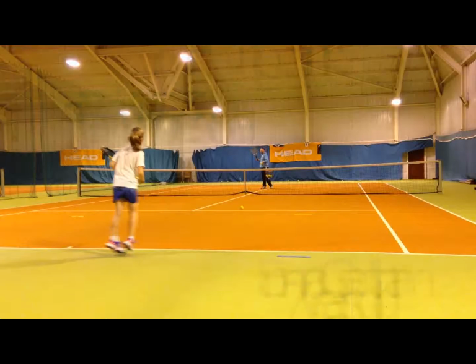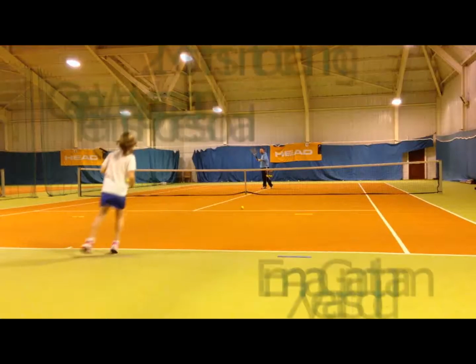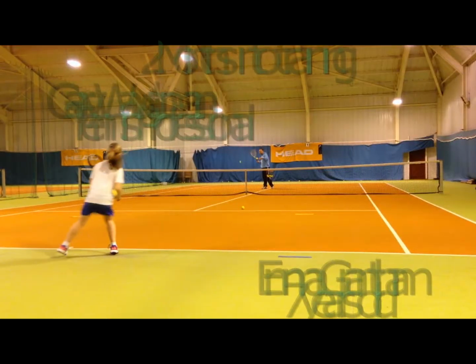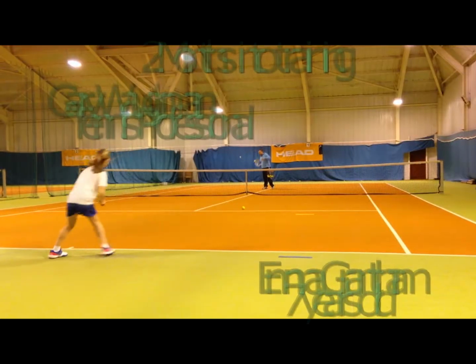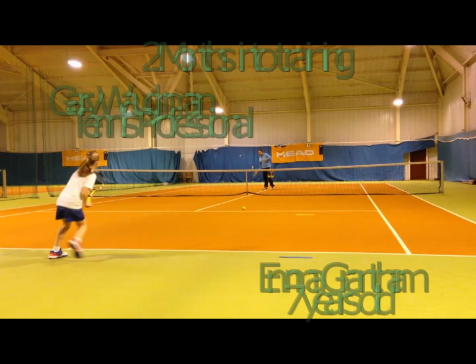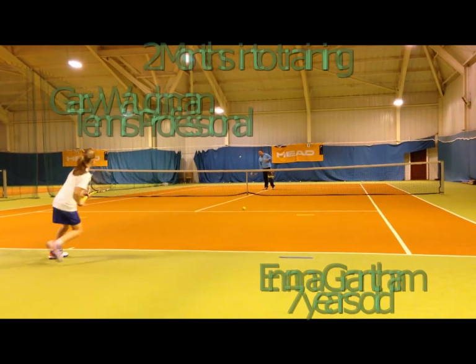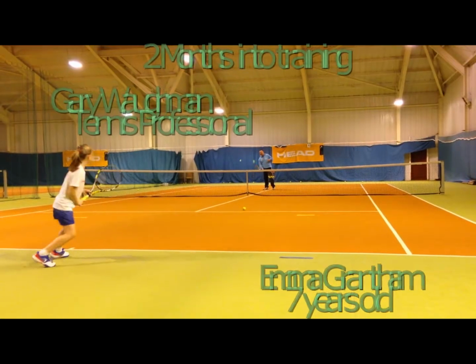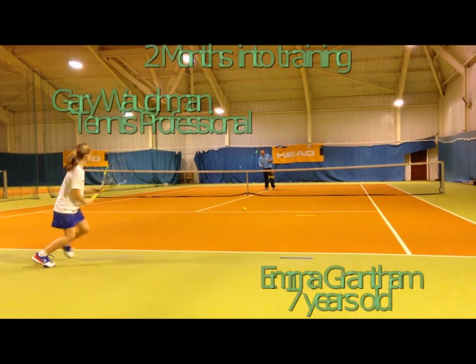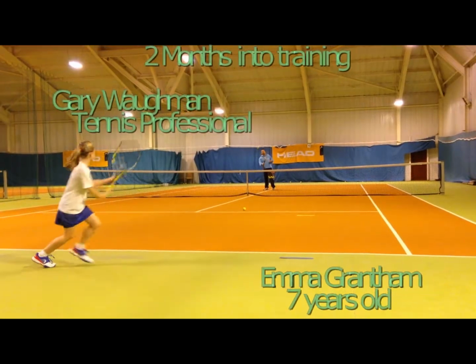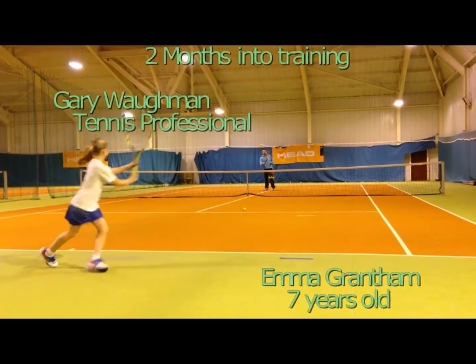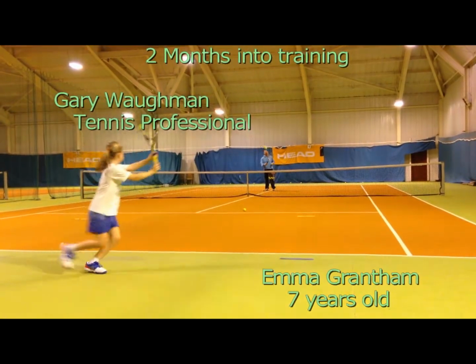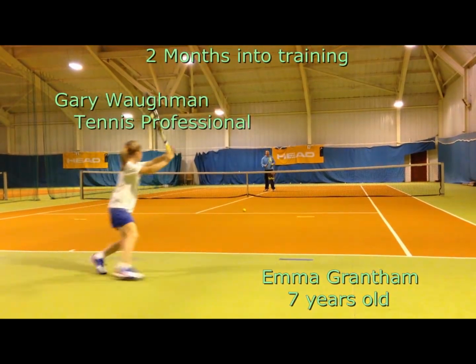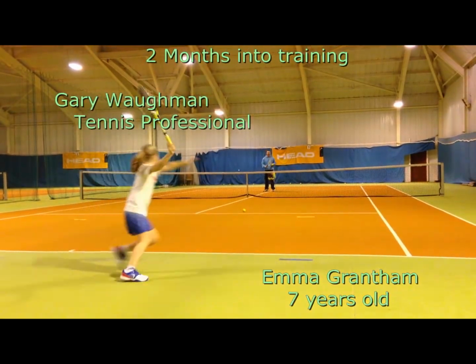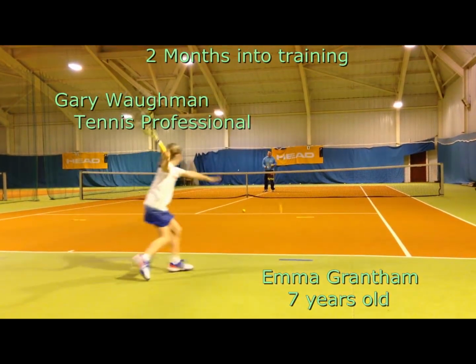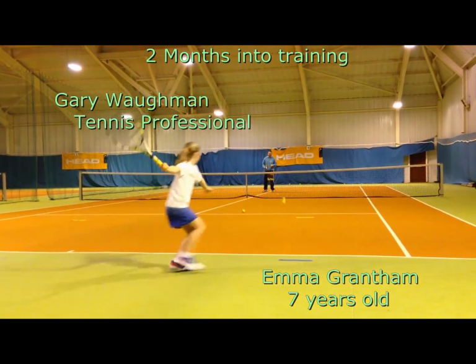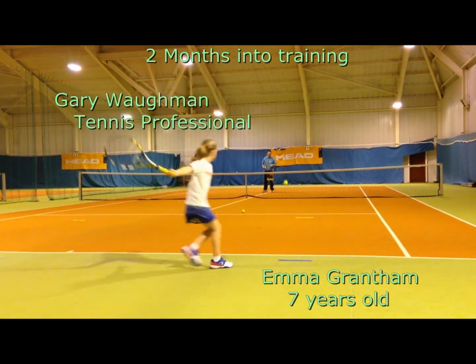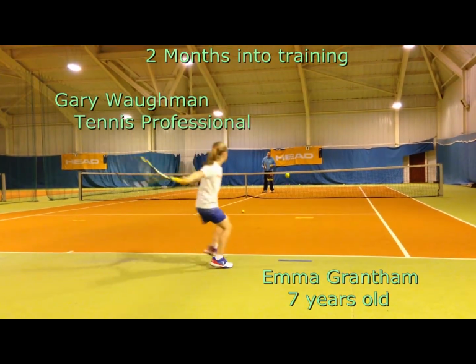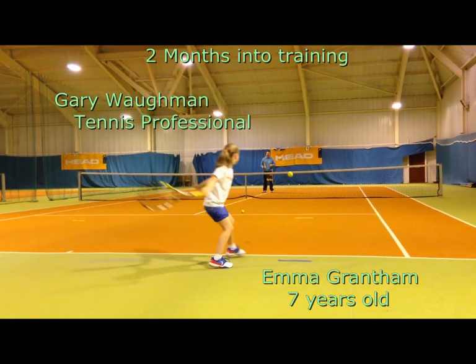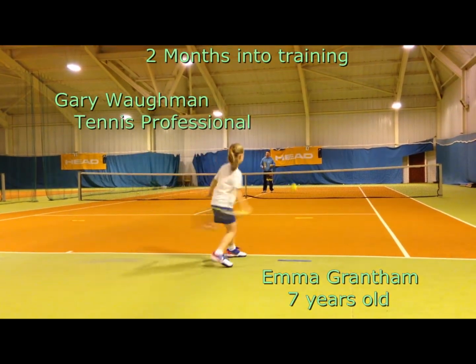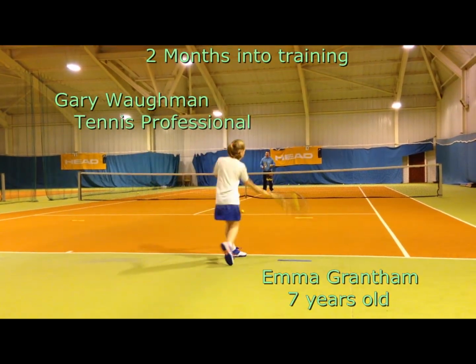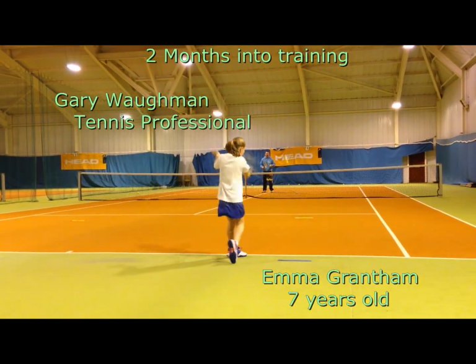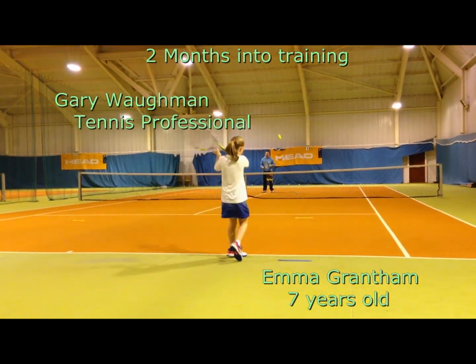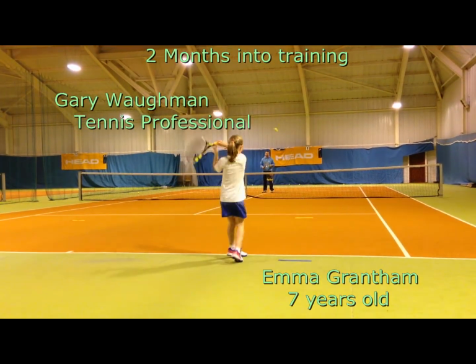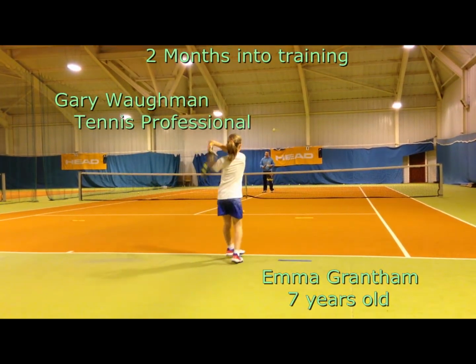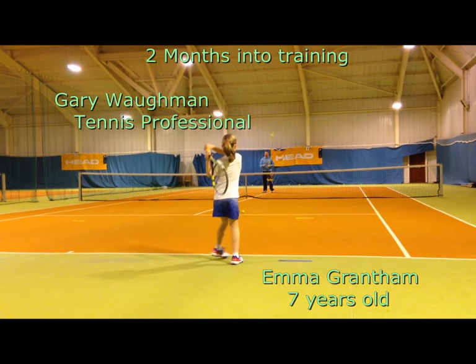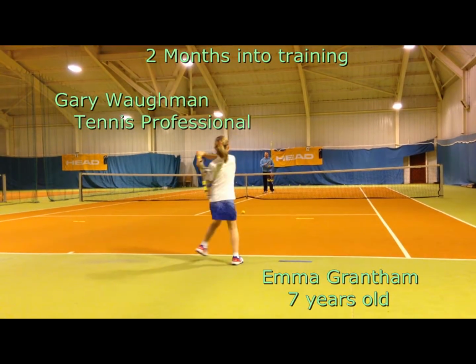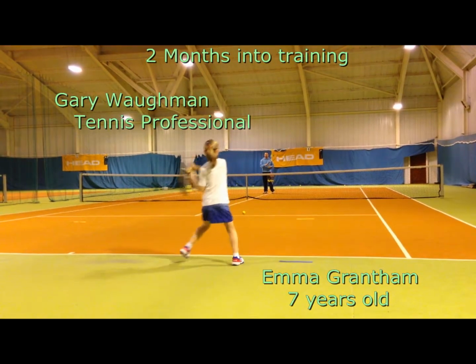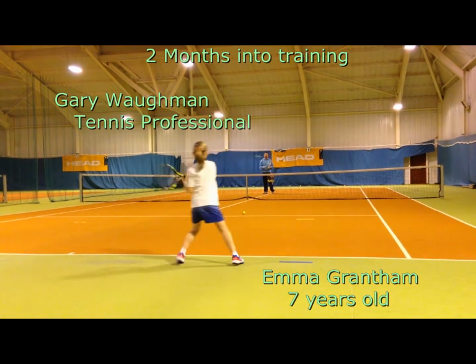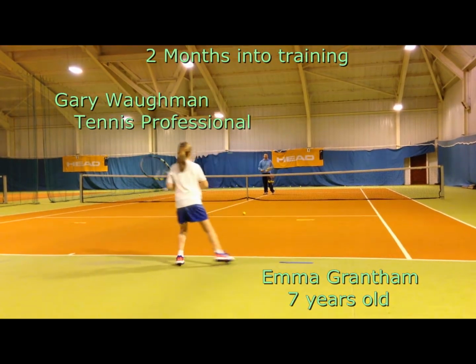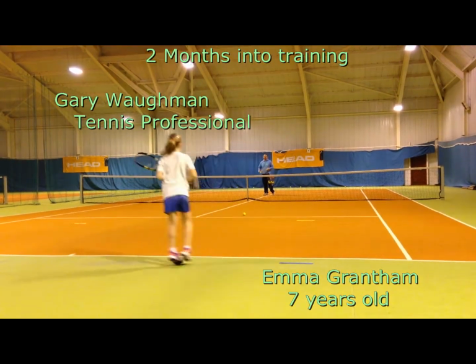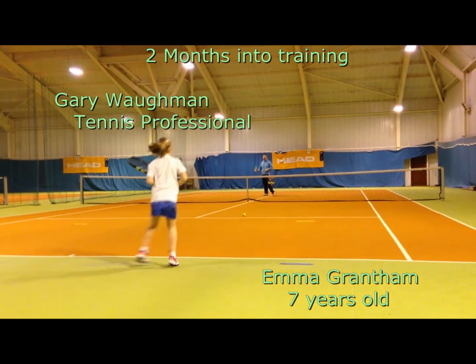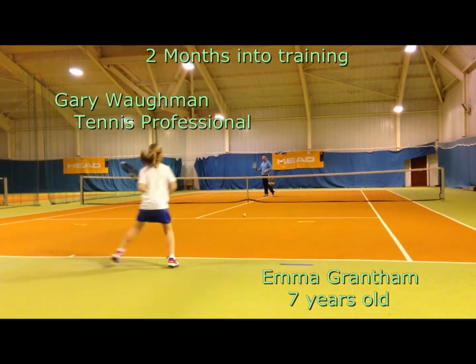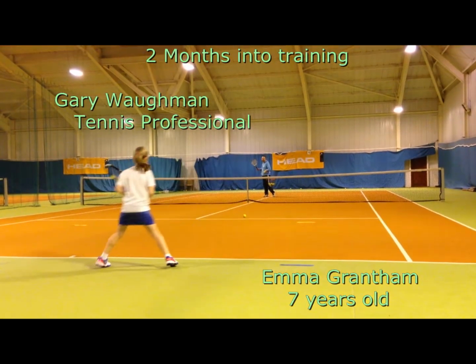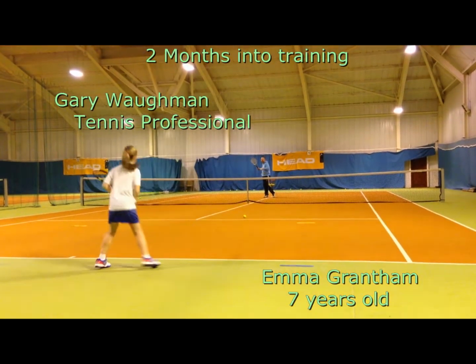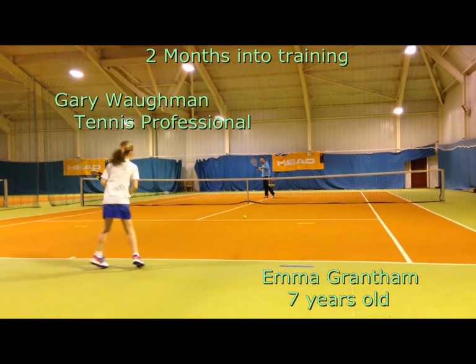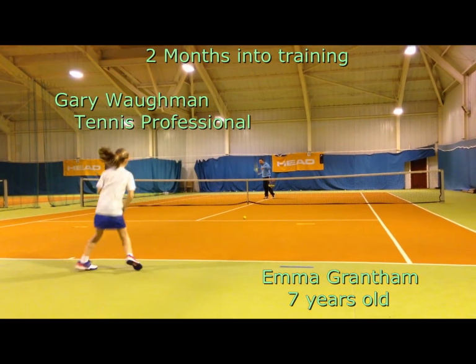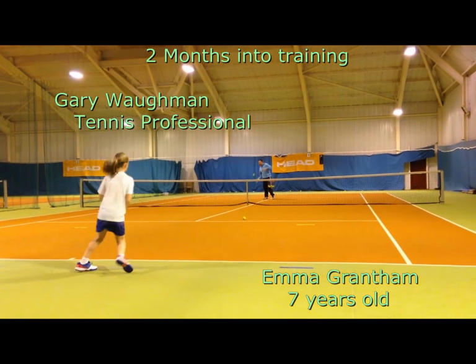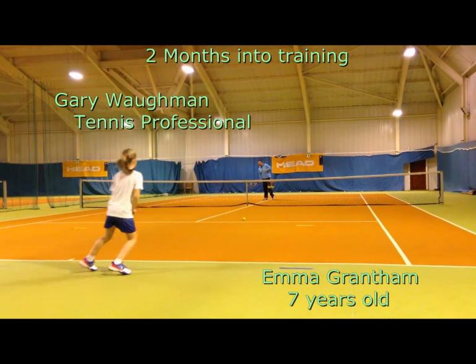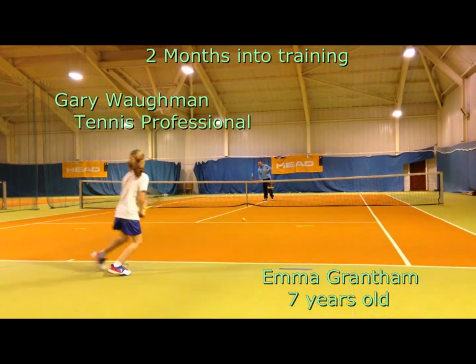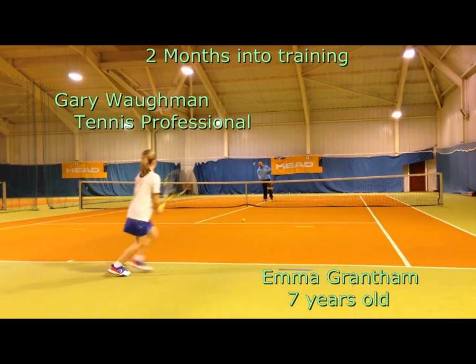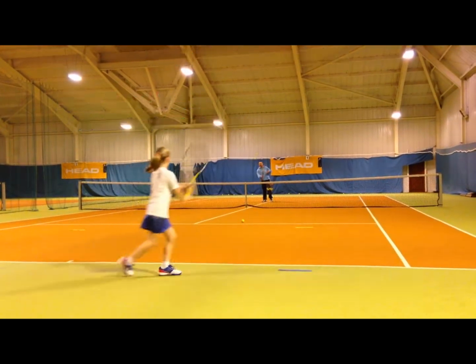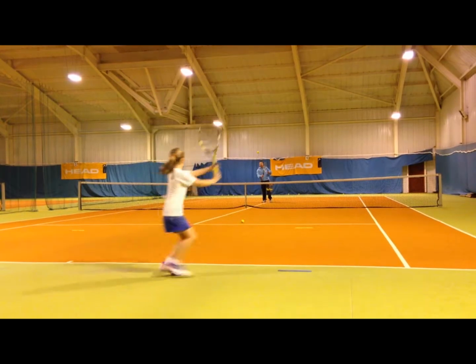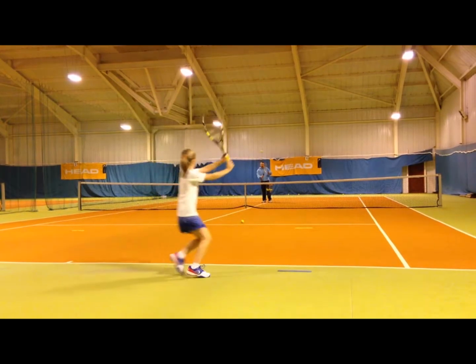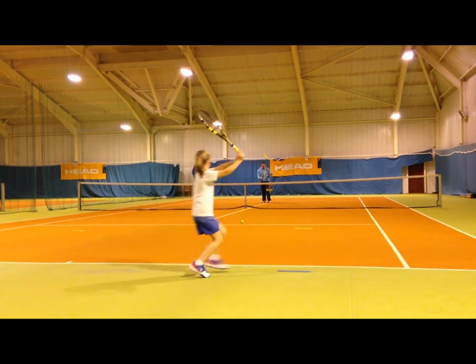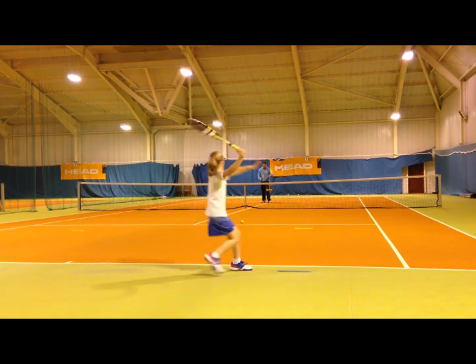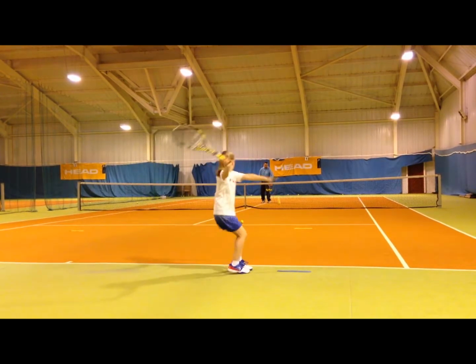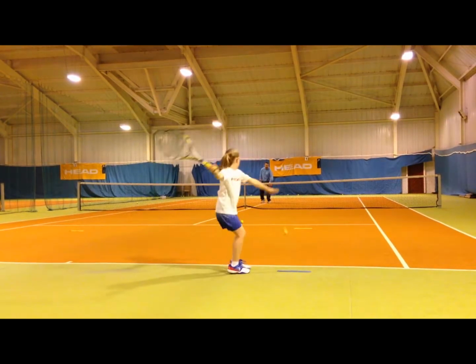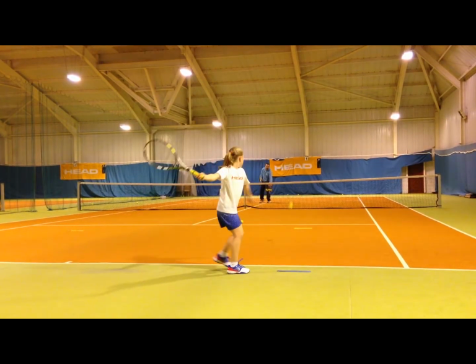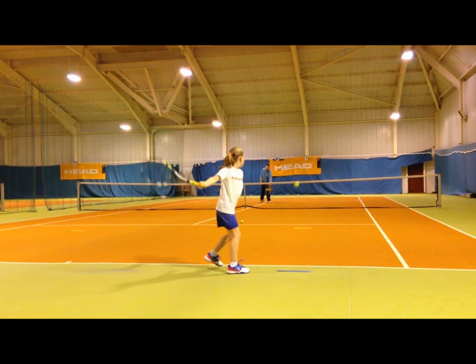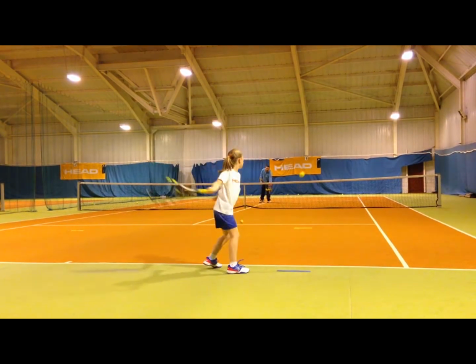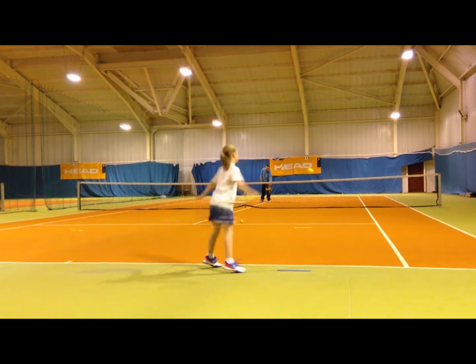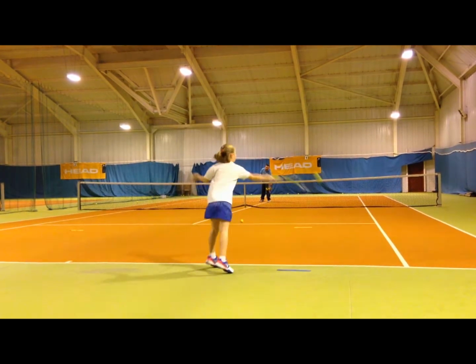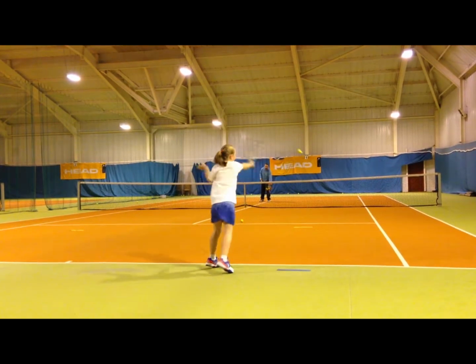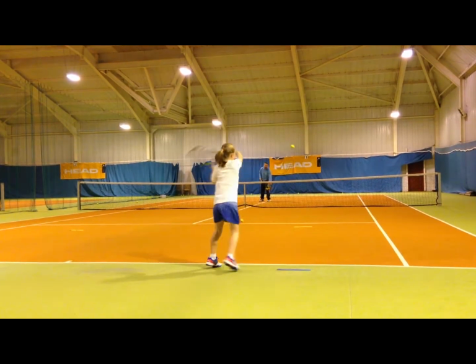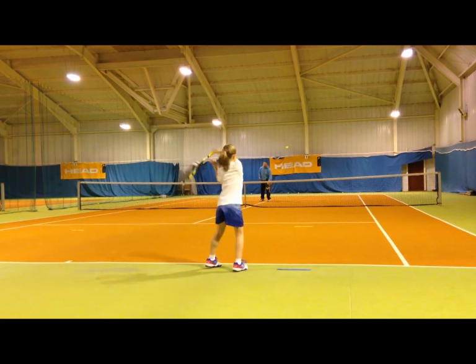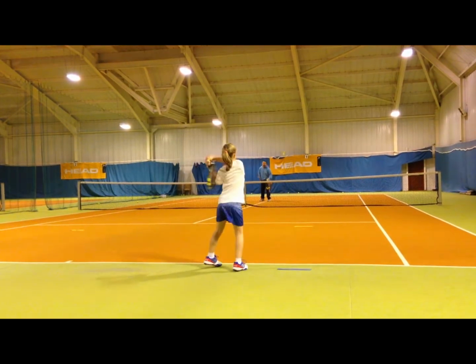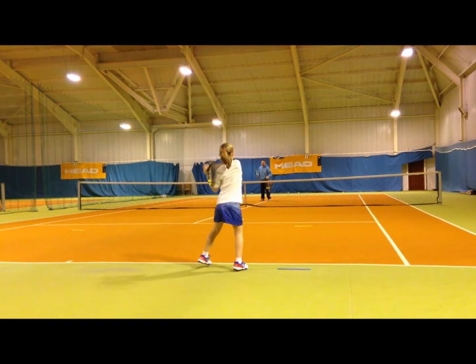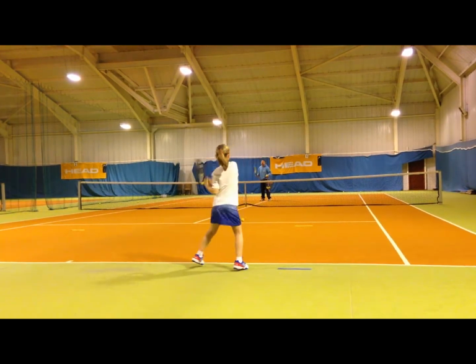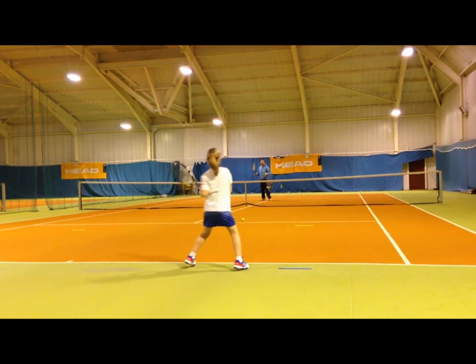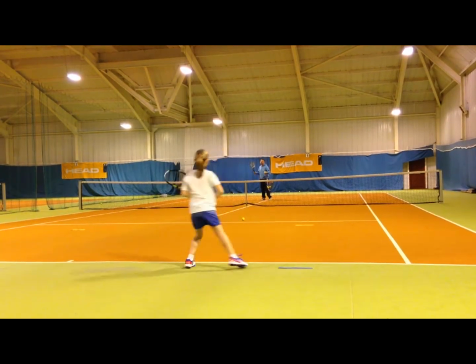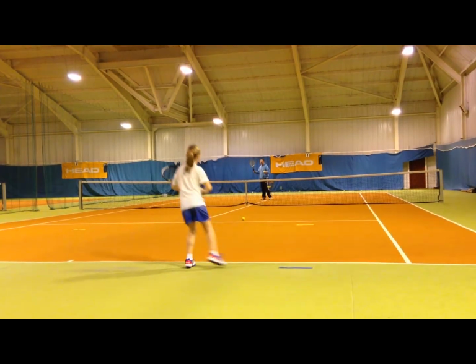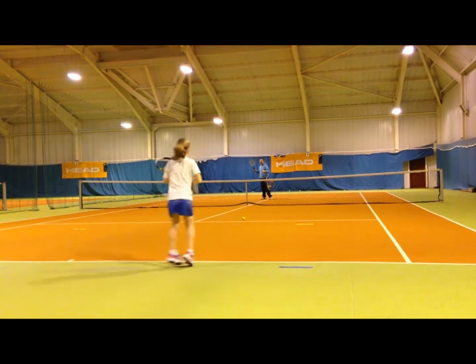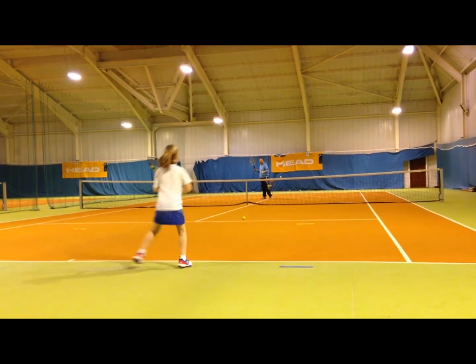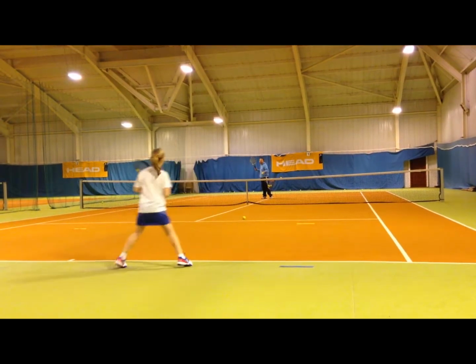Shake, left foot, right rib, recover. And again, shake, left foot, recover.